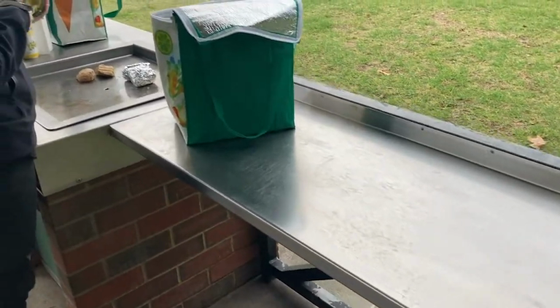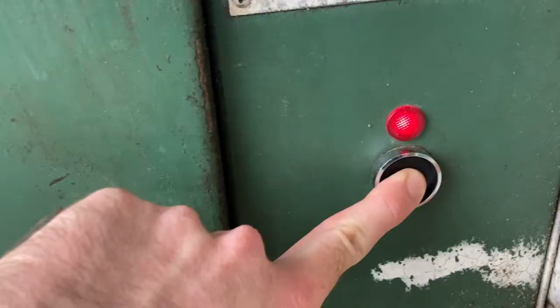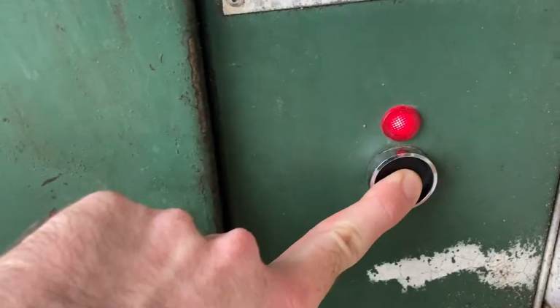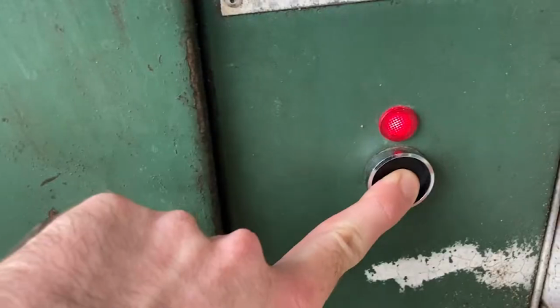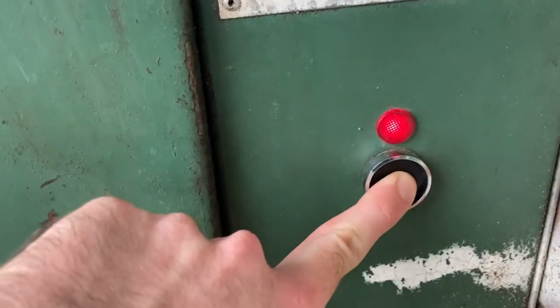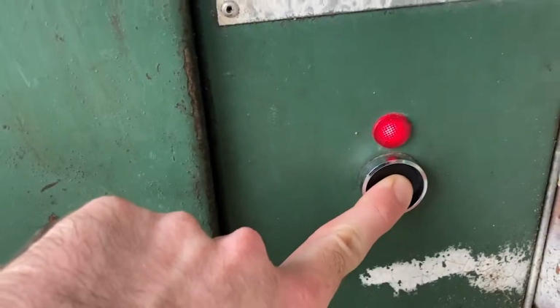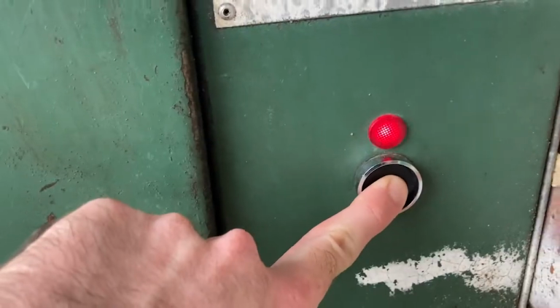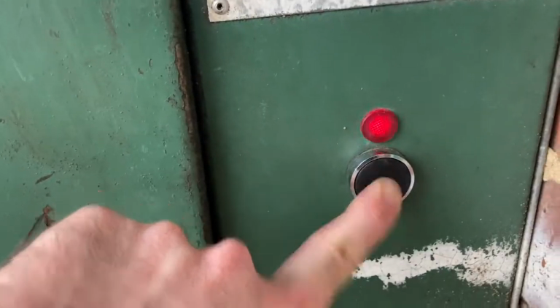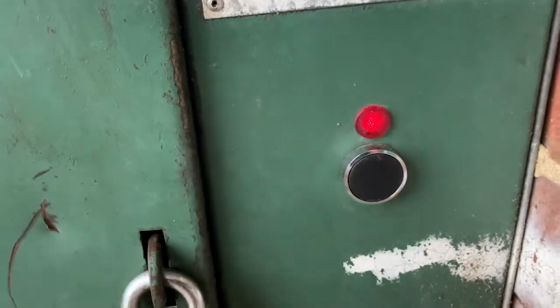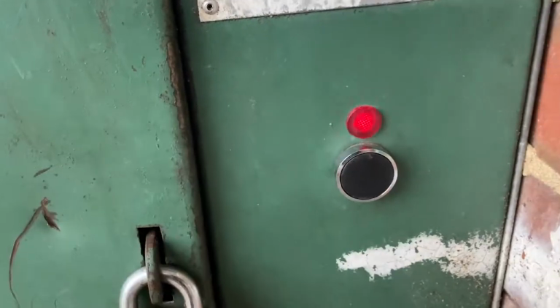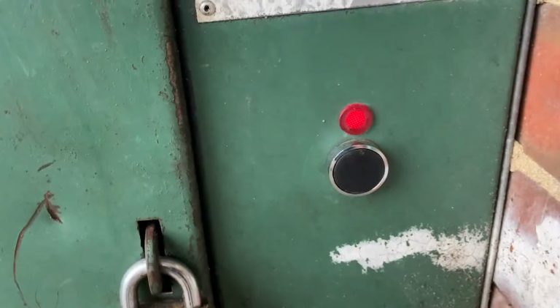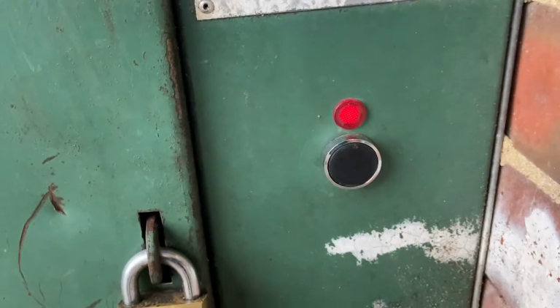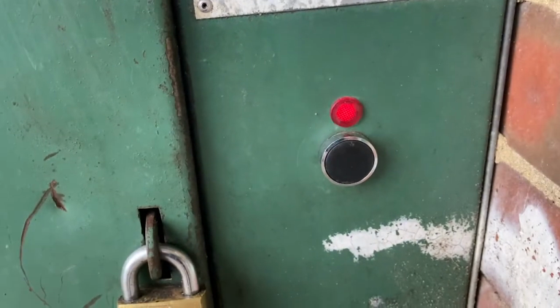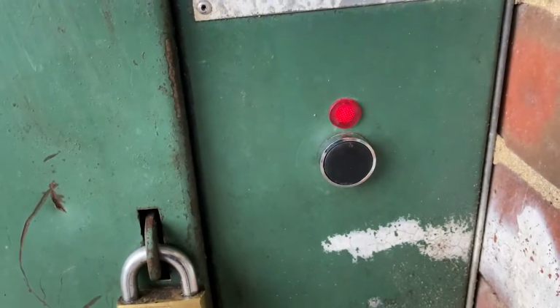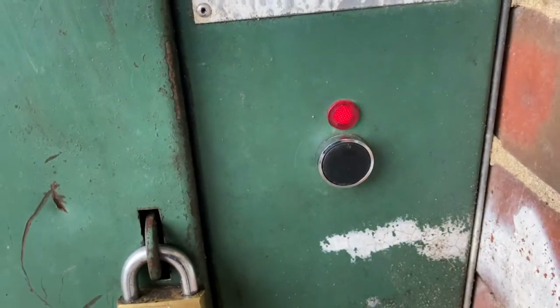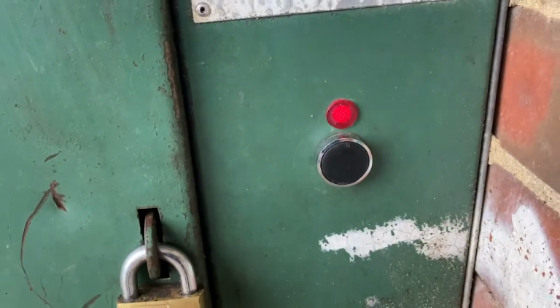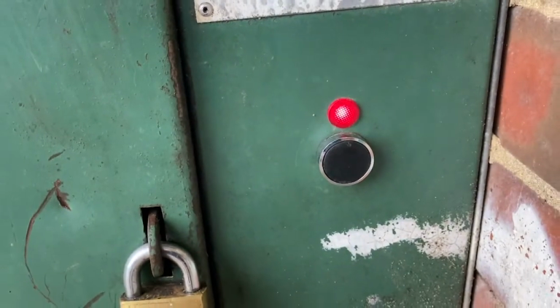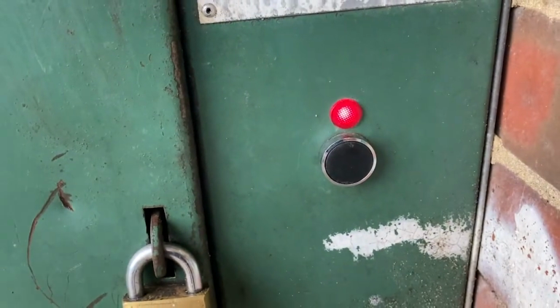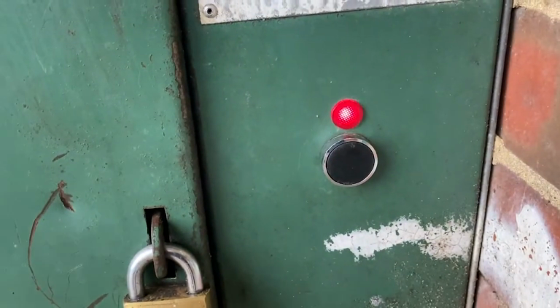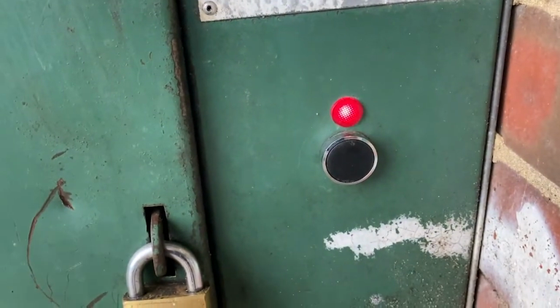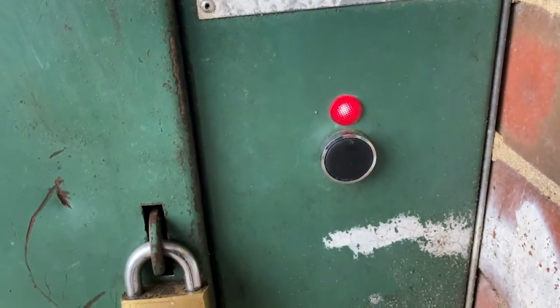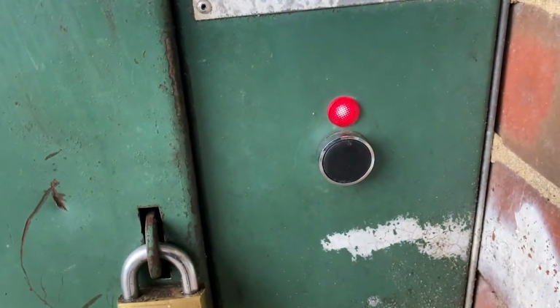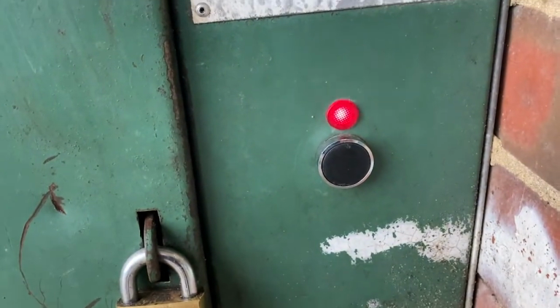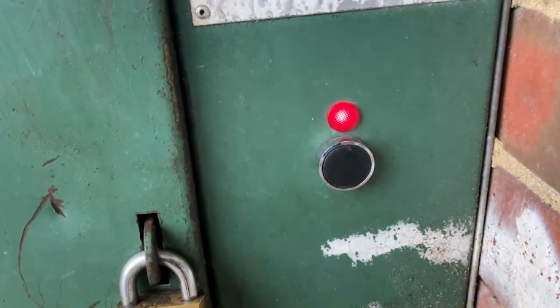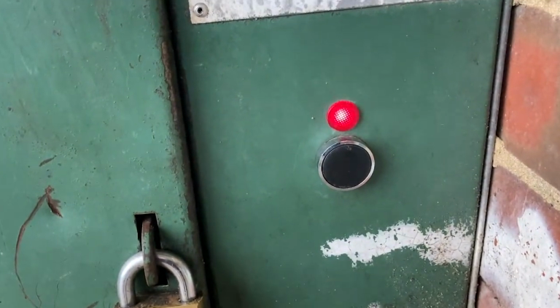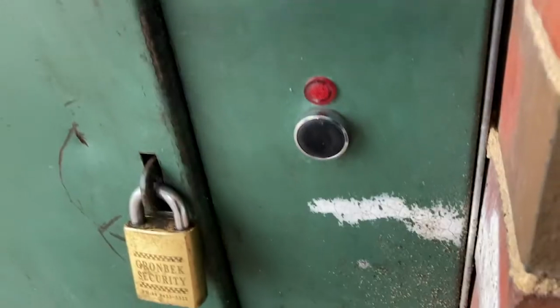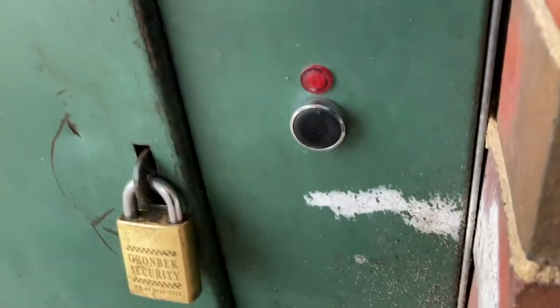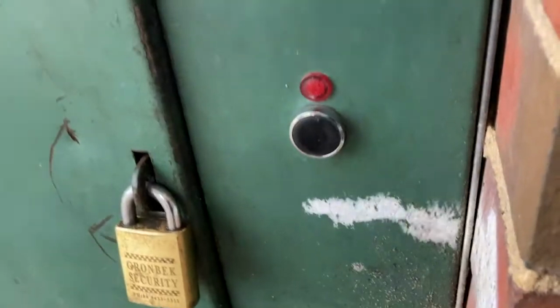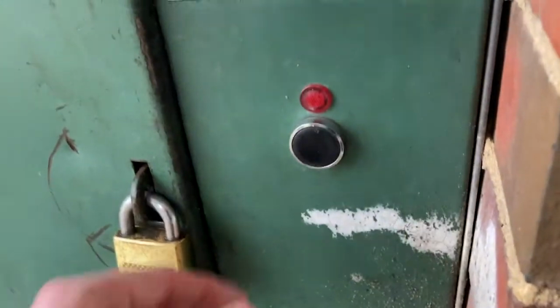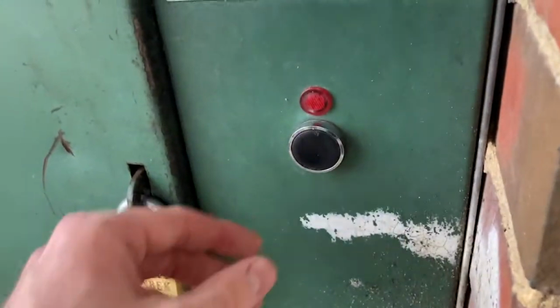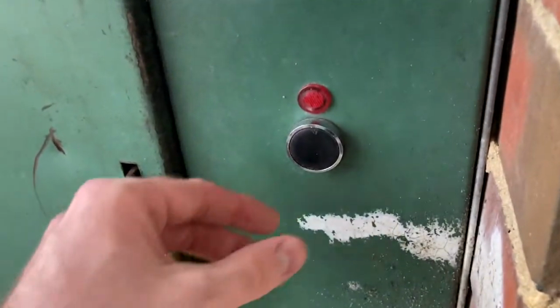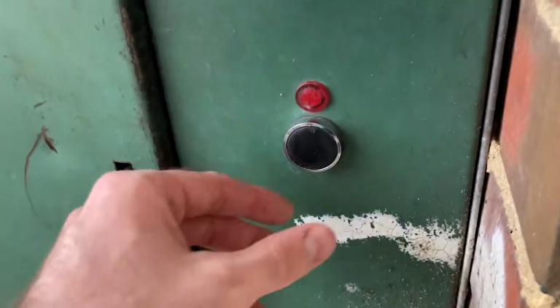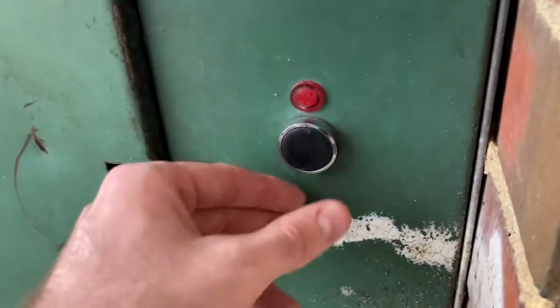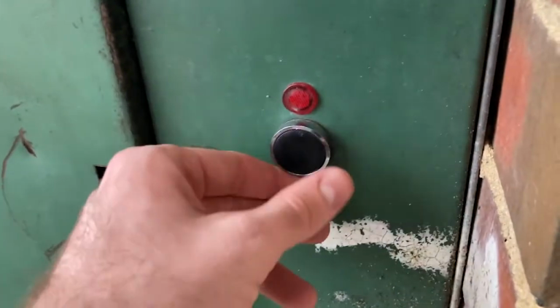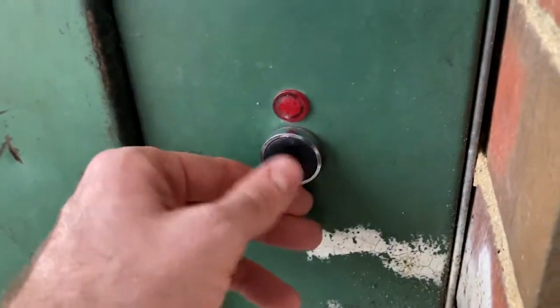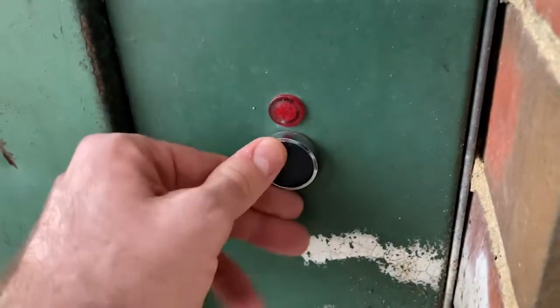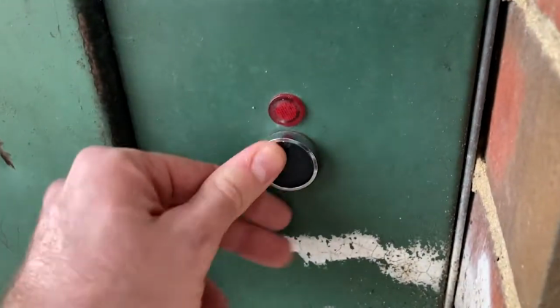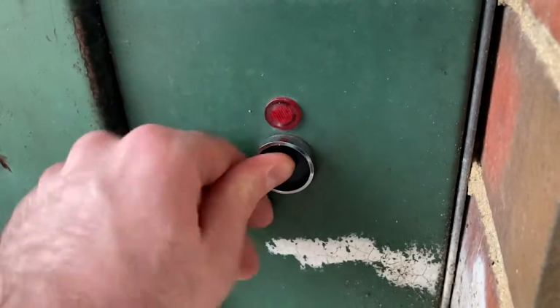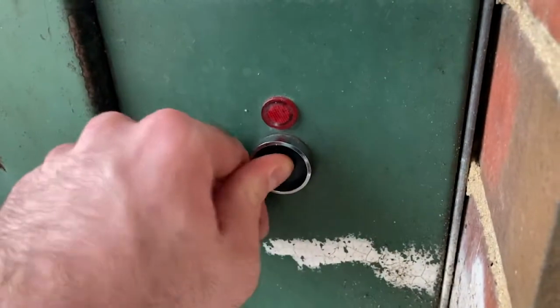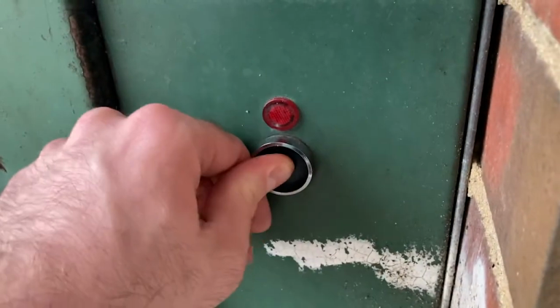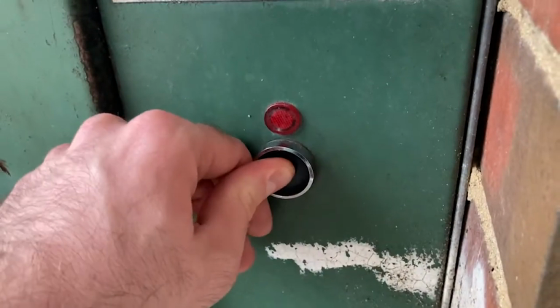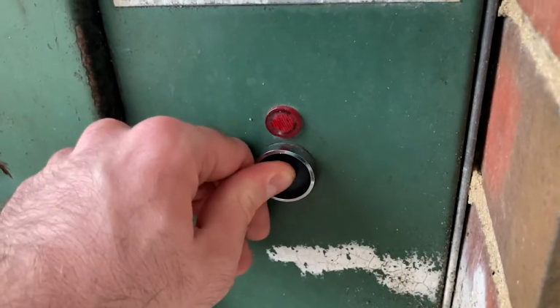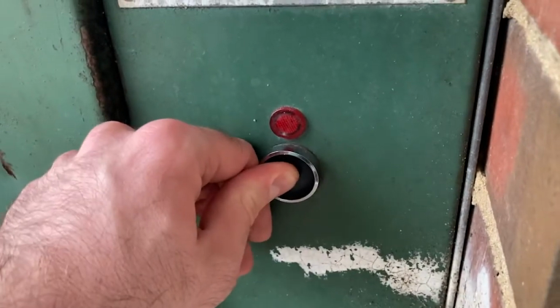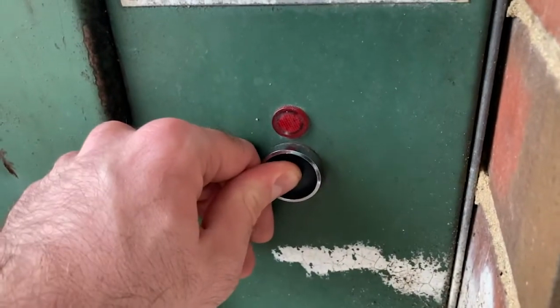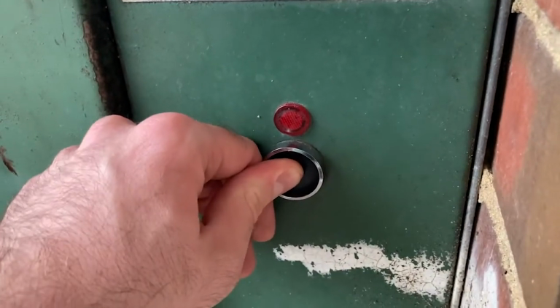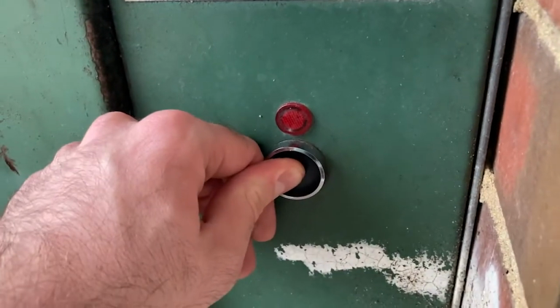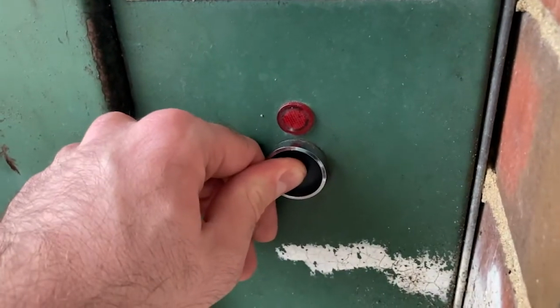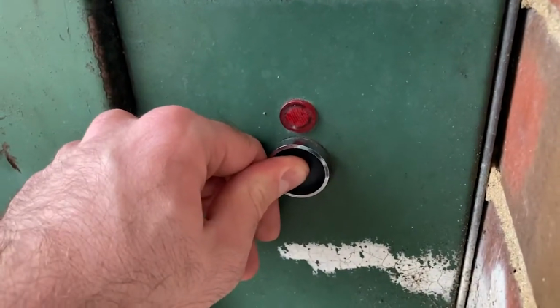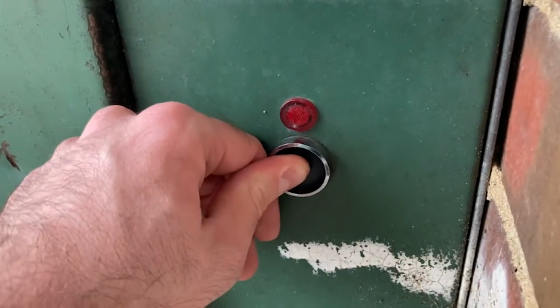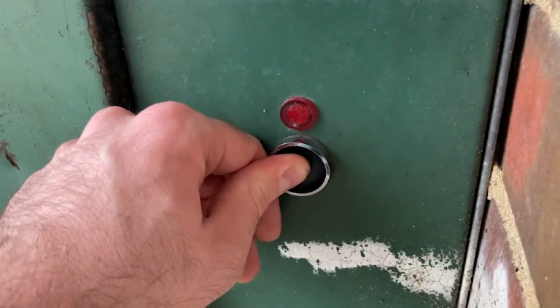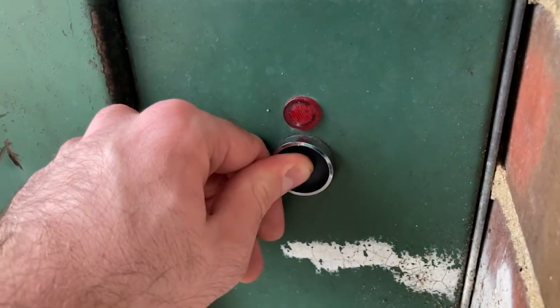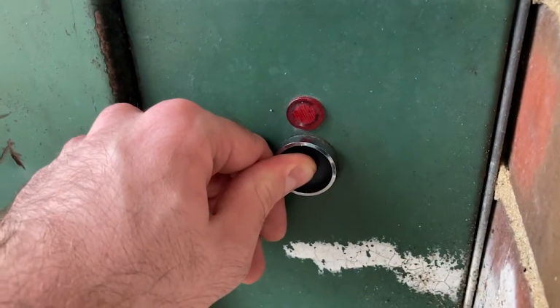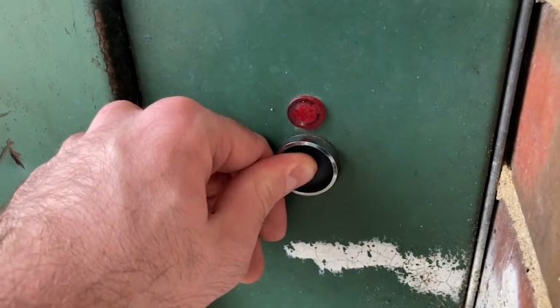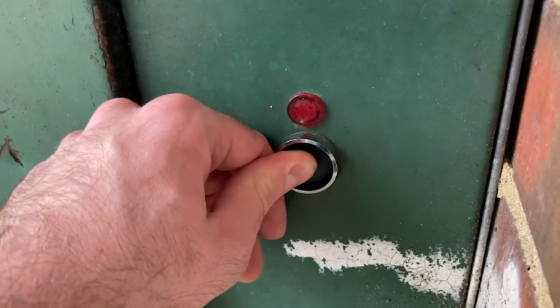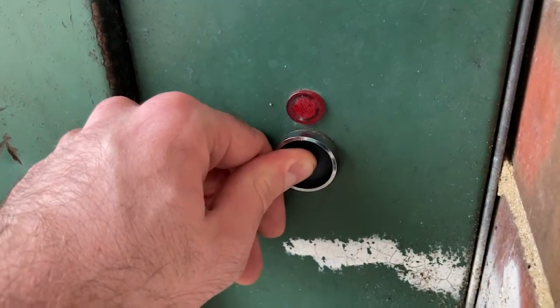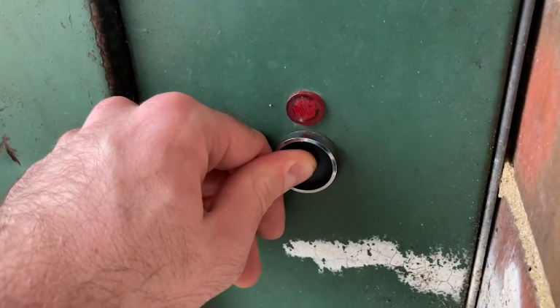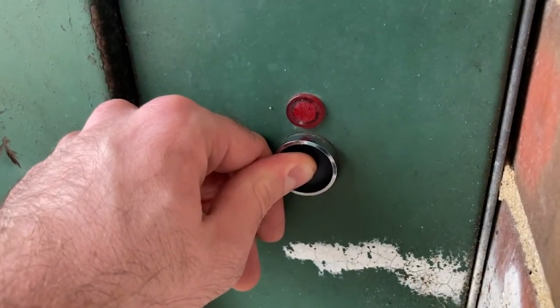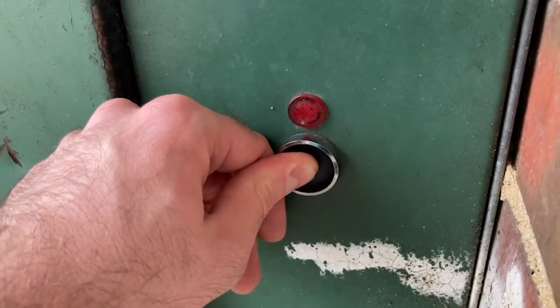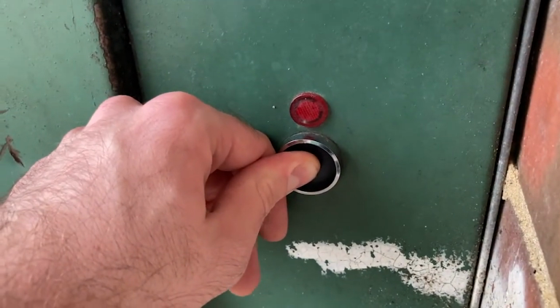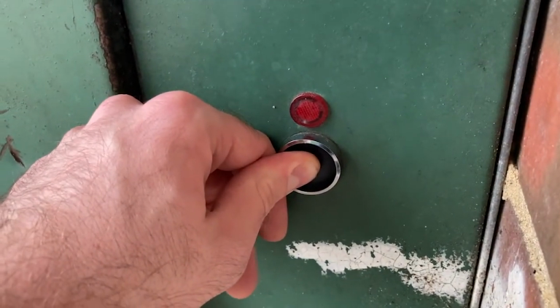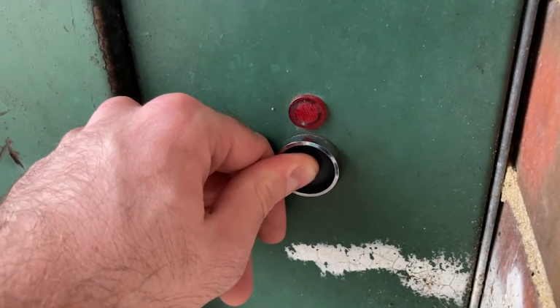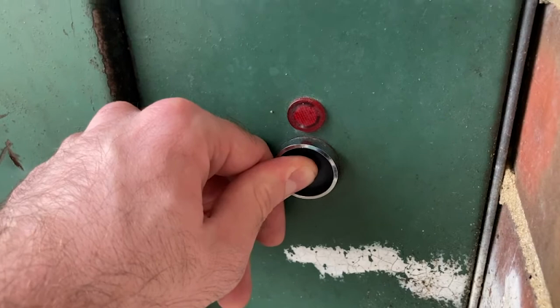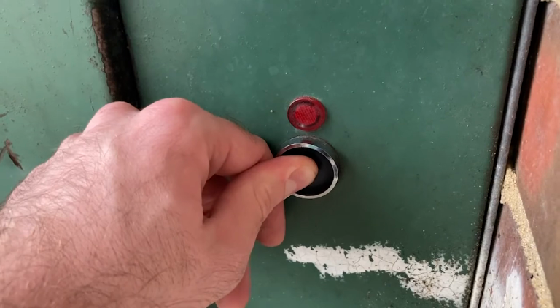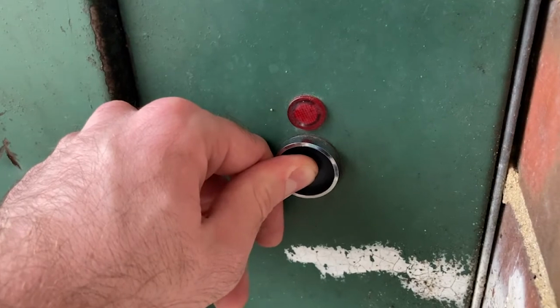To switch on the hot plate, just simply press the button down until it turns red. Although we did have trouble starting one of the hot plates.